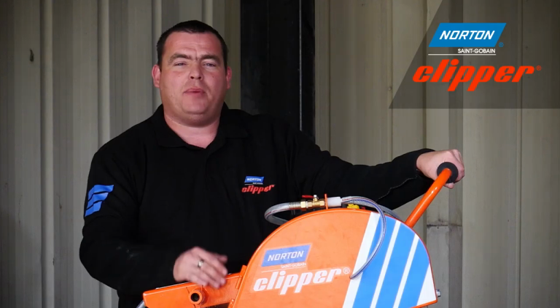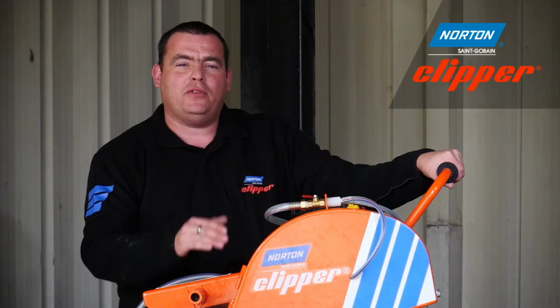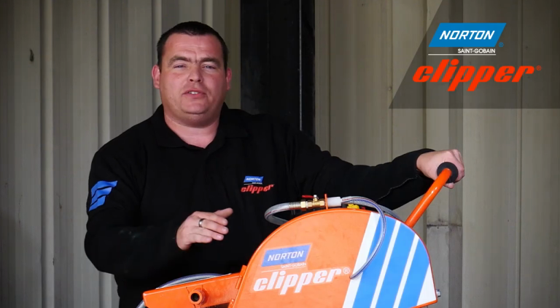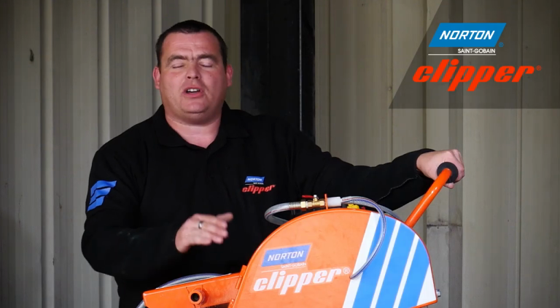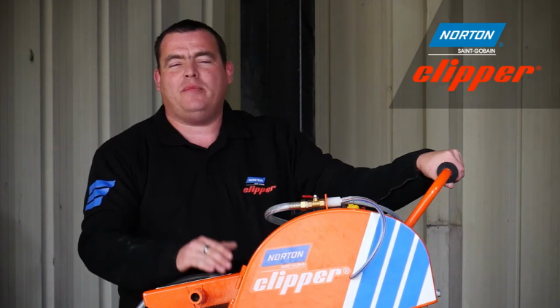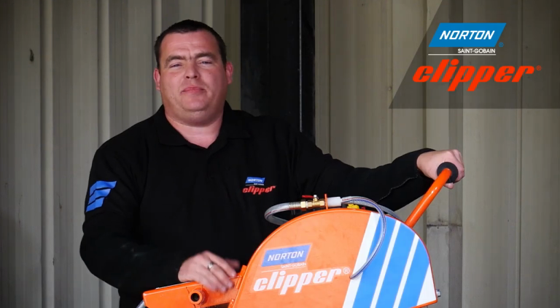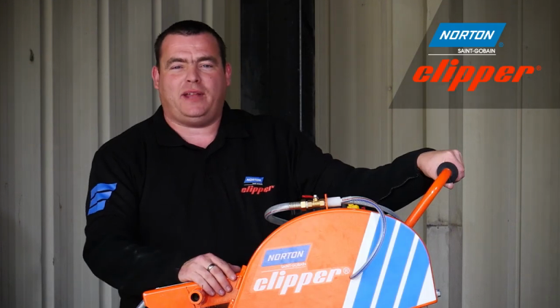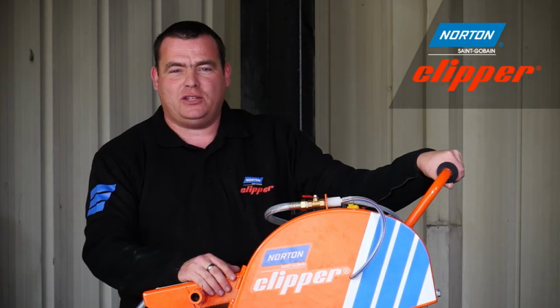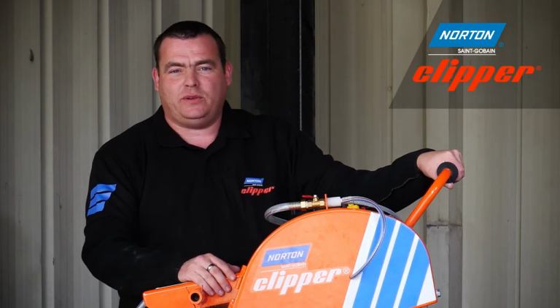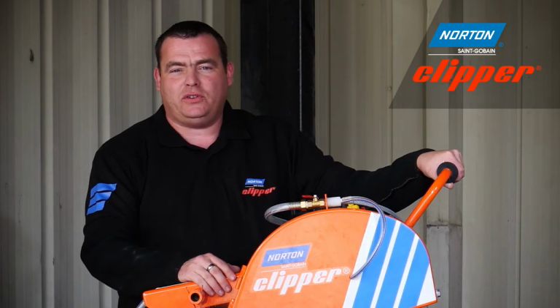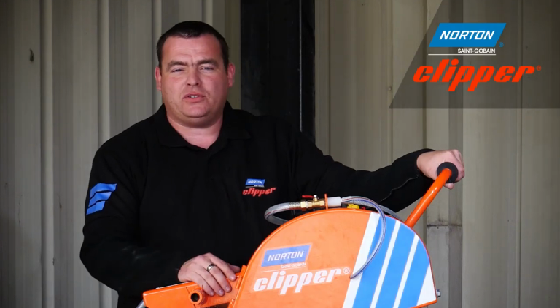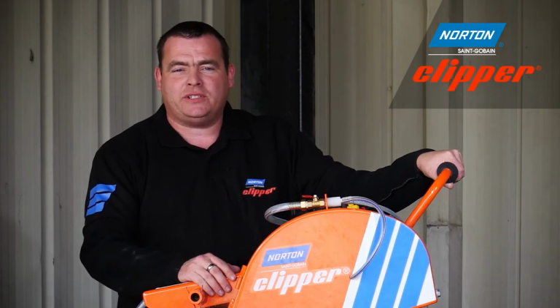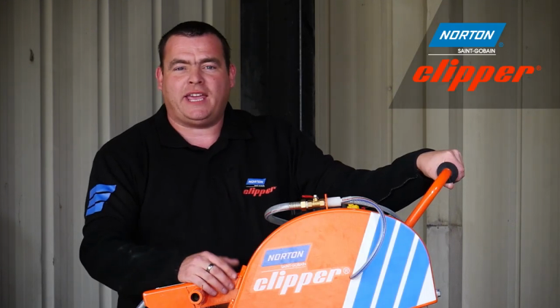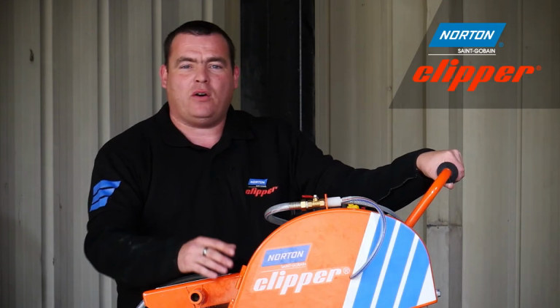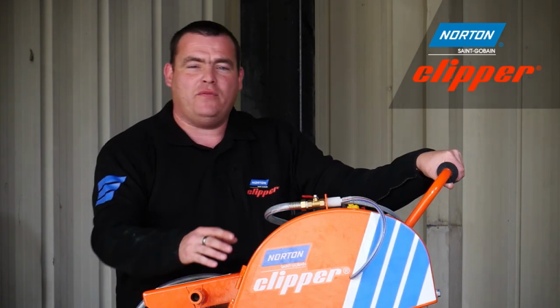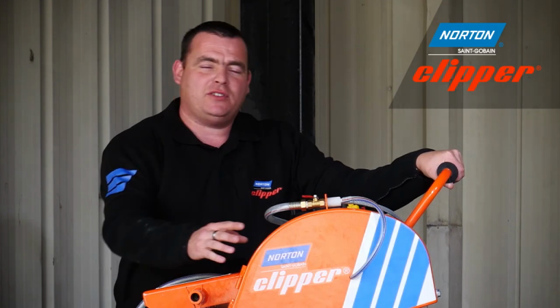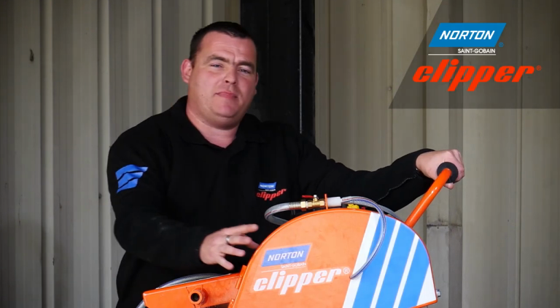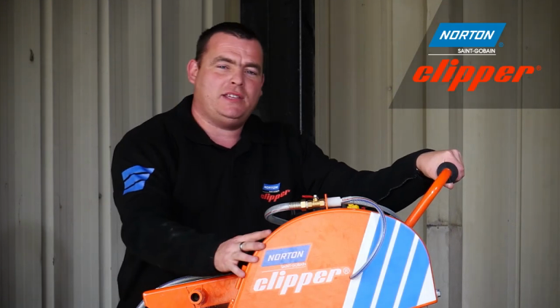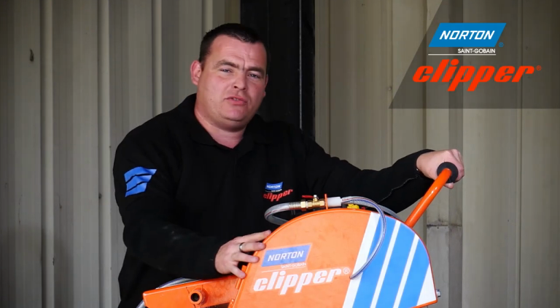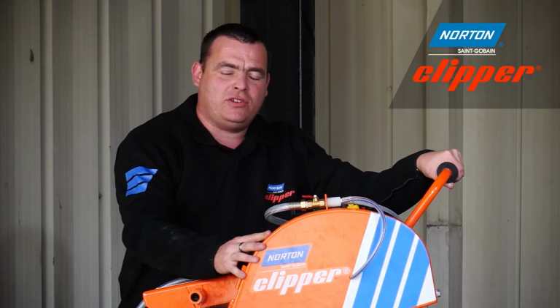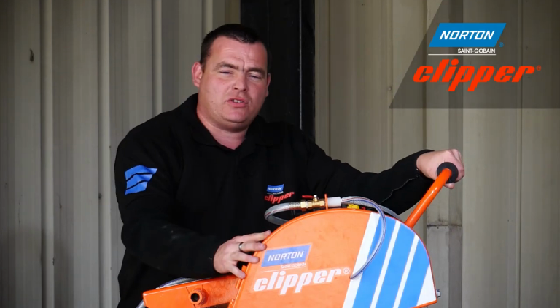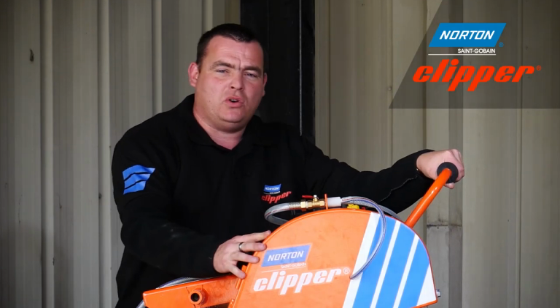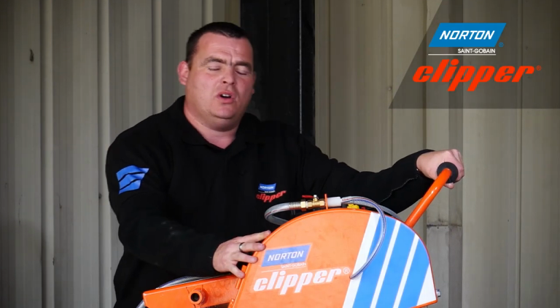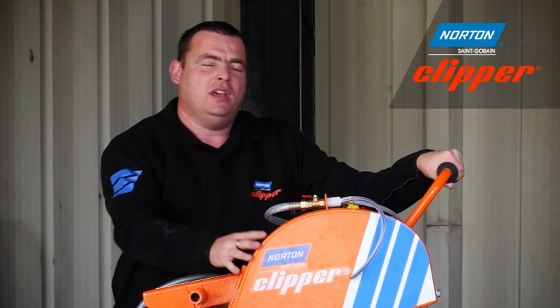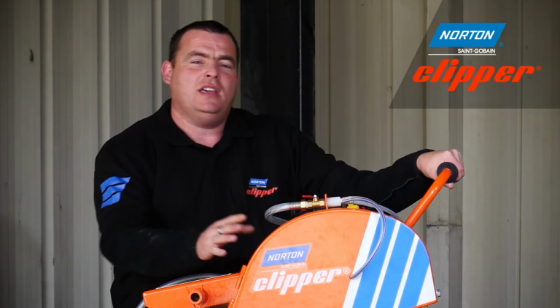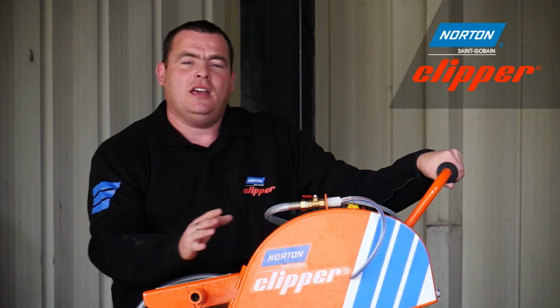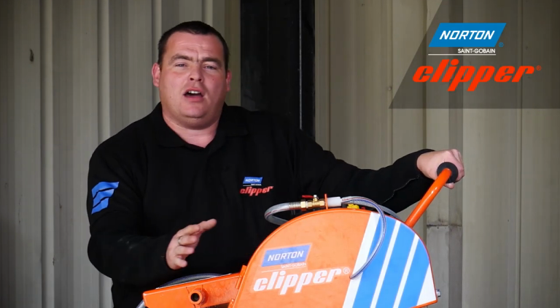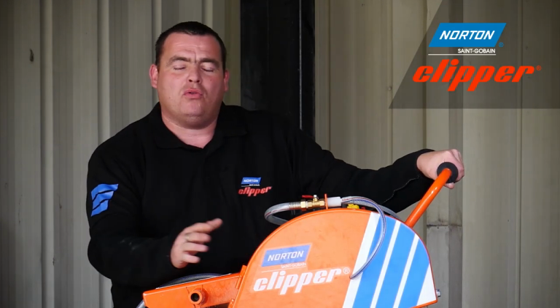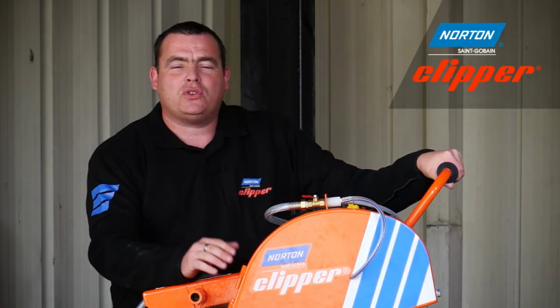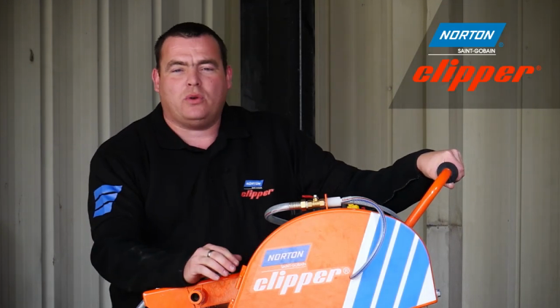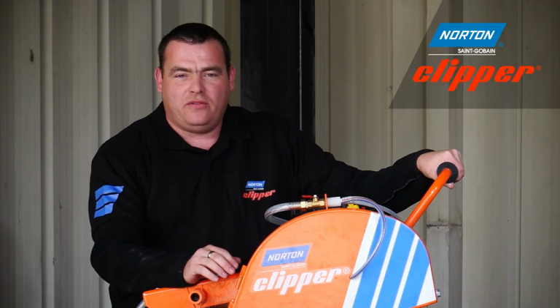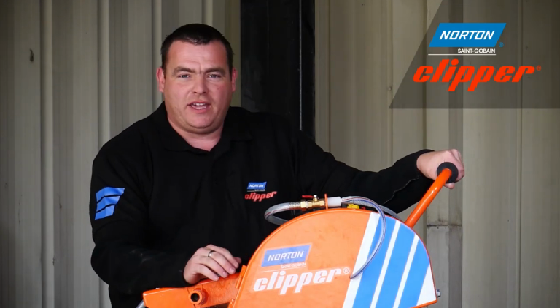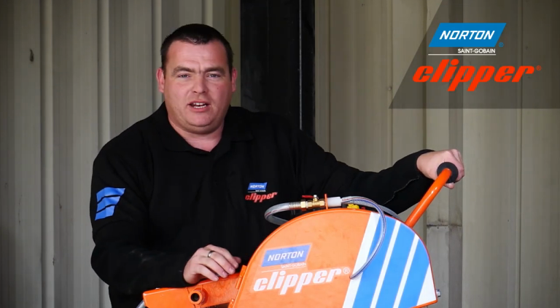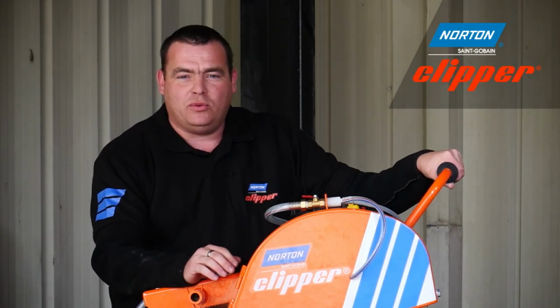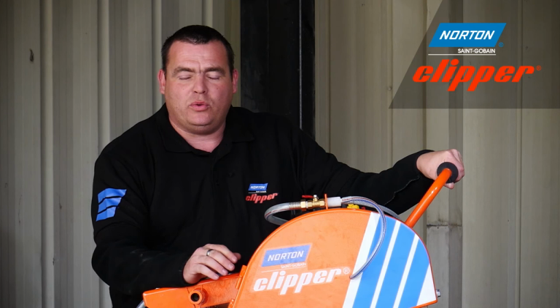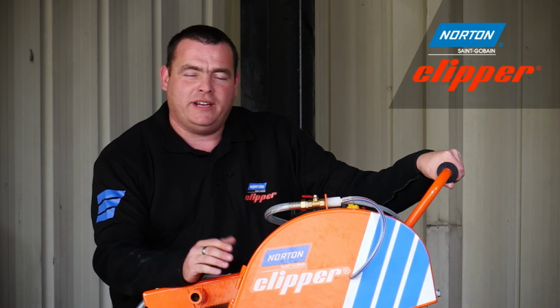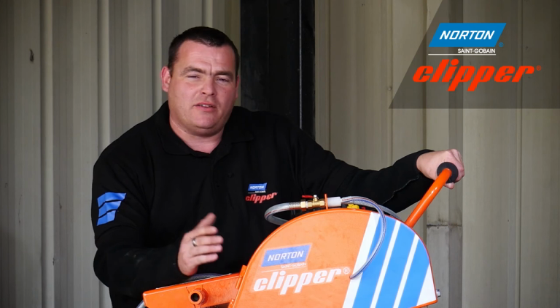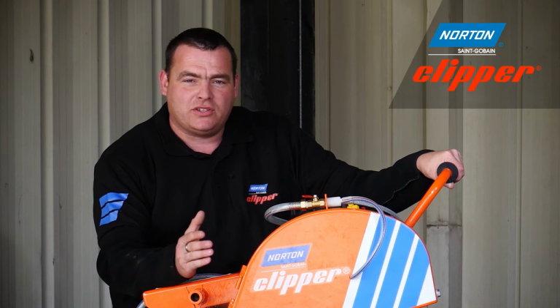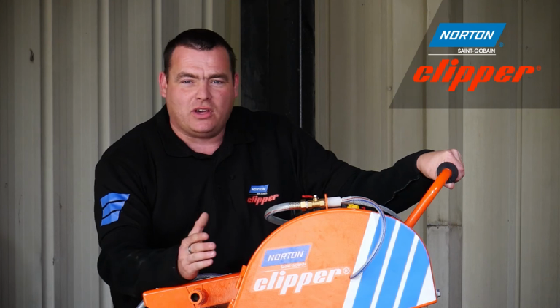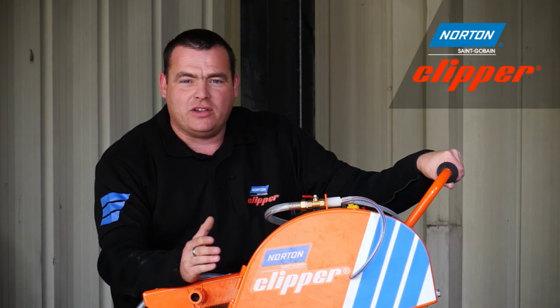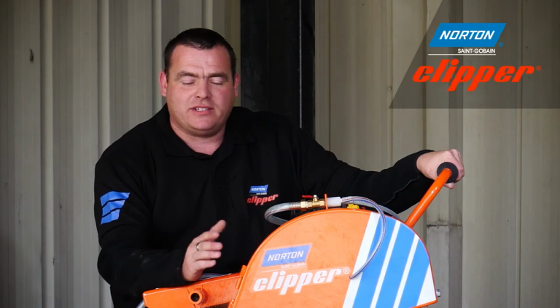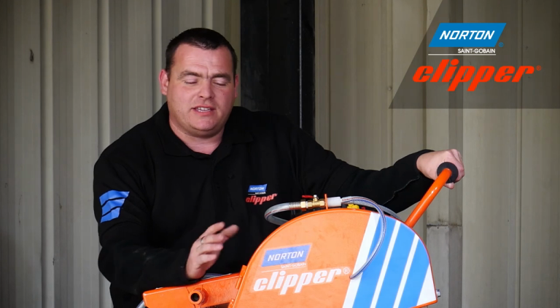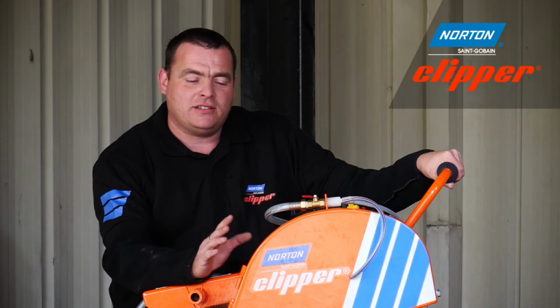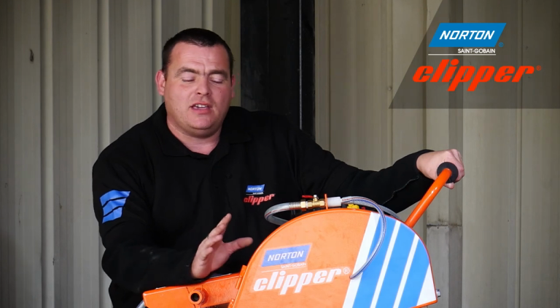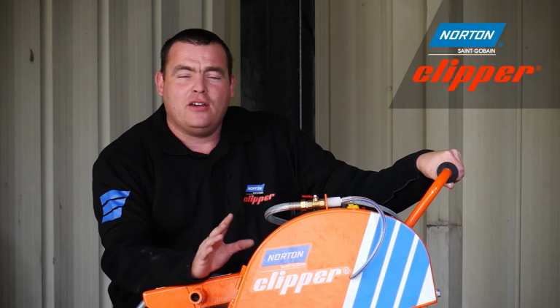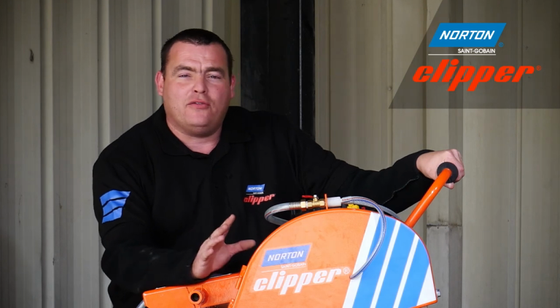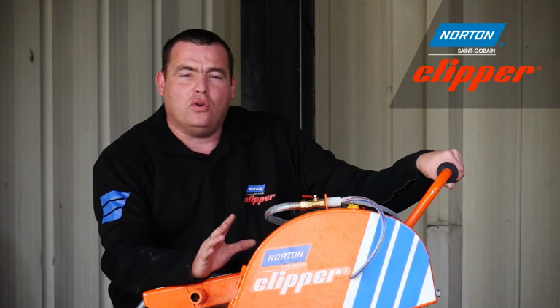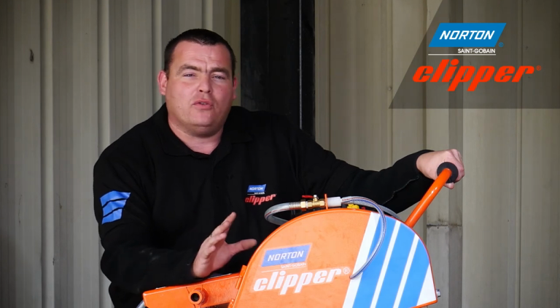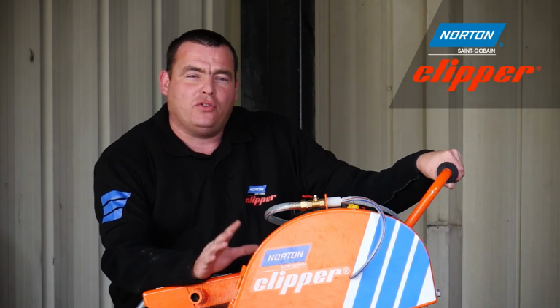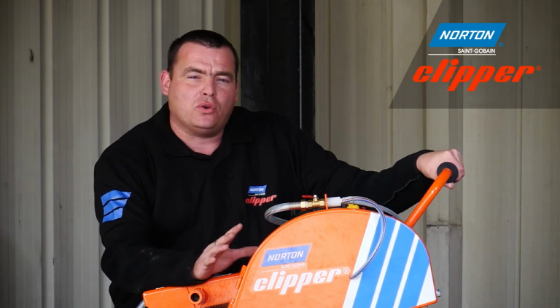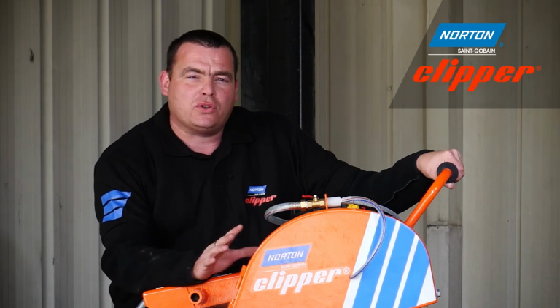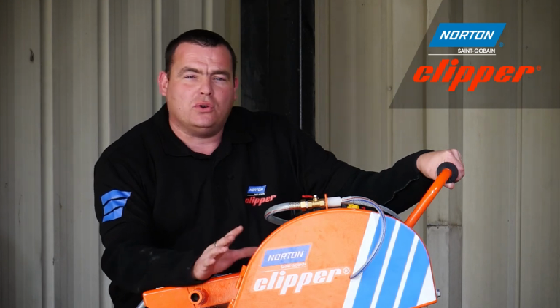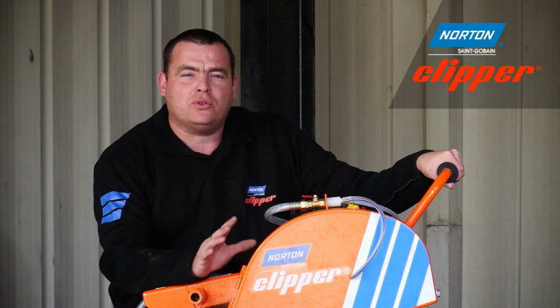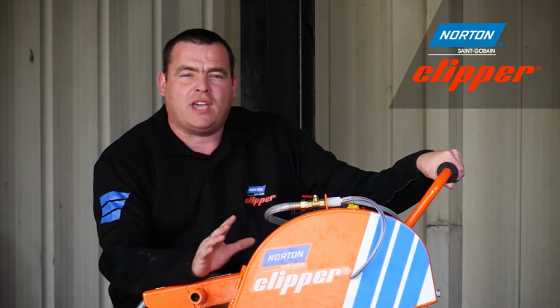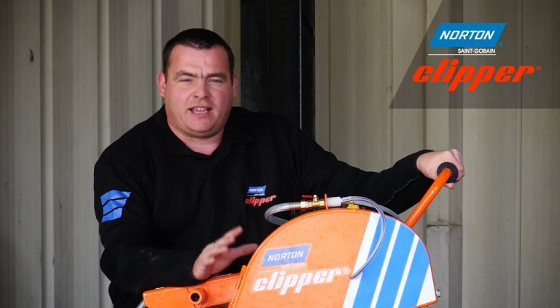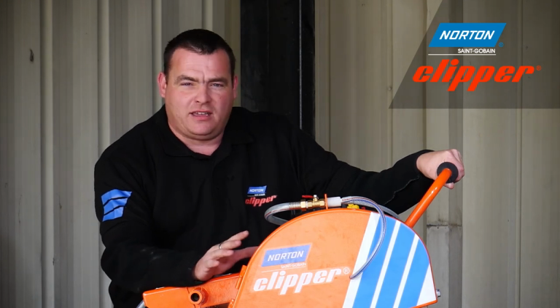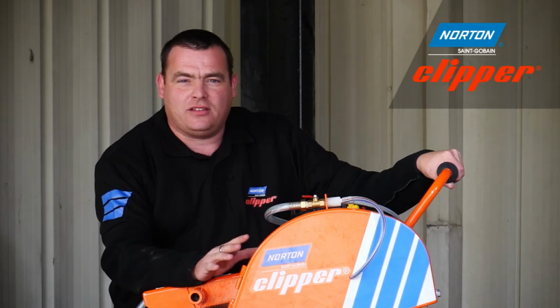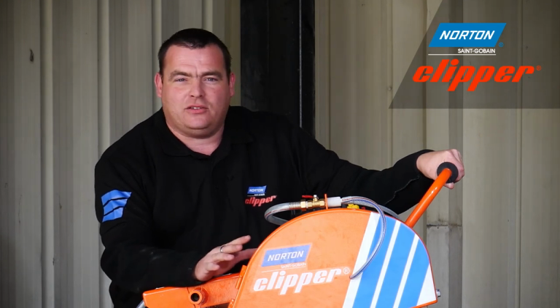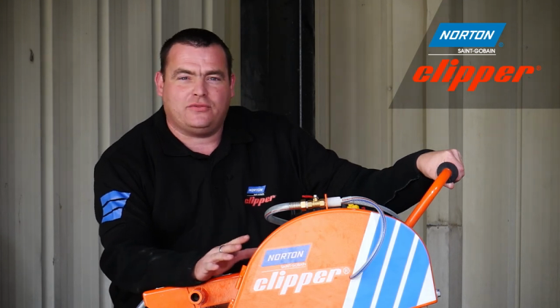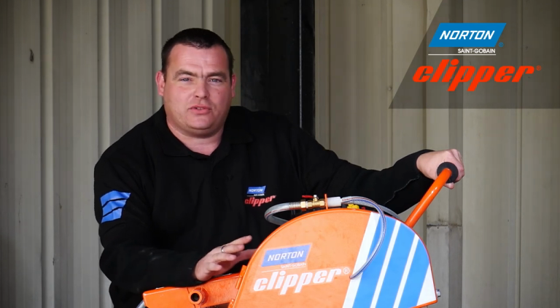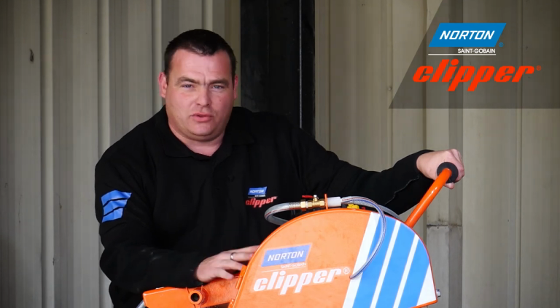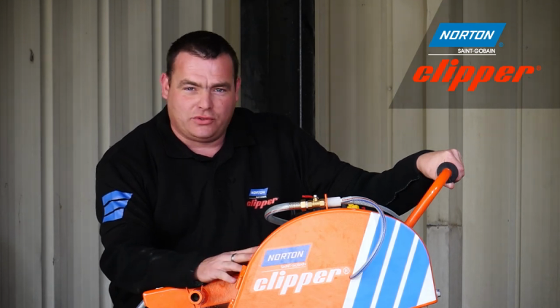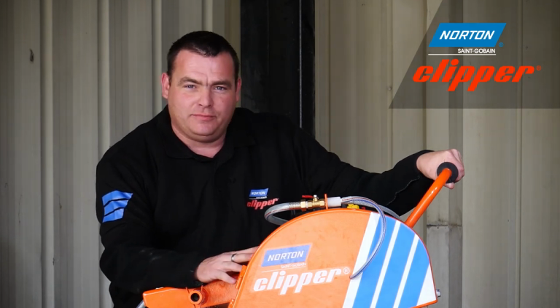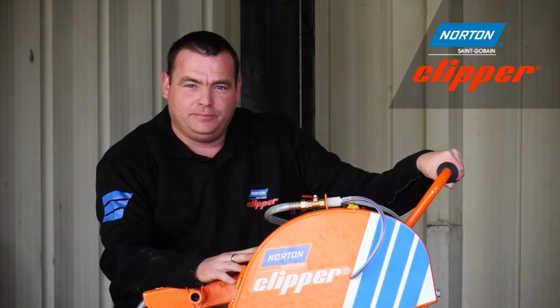Both diamond blades used today on this masonry saw are also available in other sizes for floor saws and cut off saws.